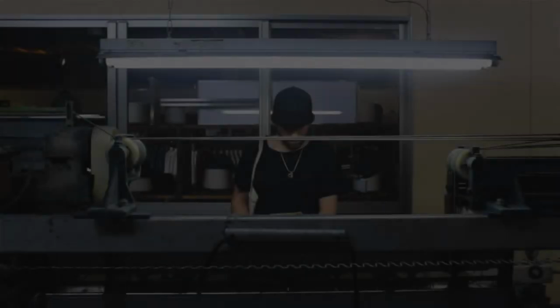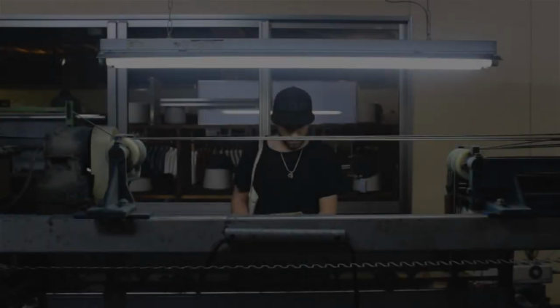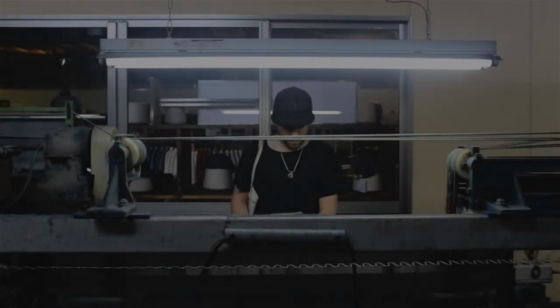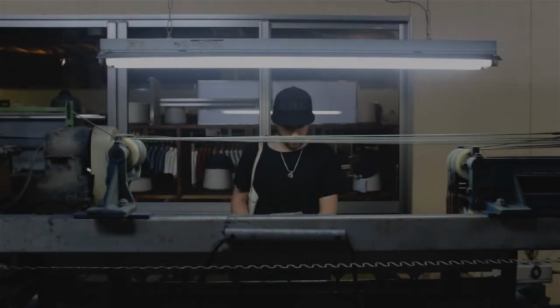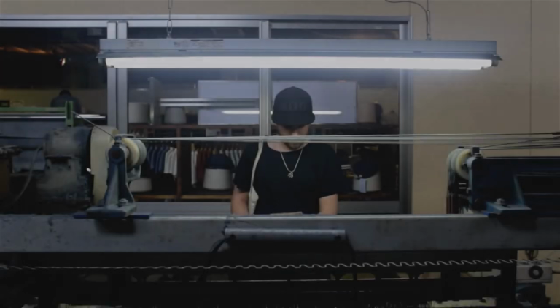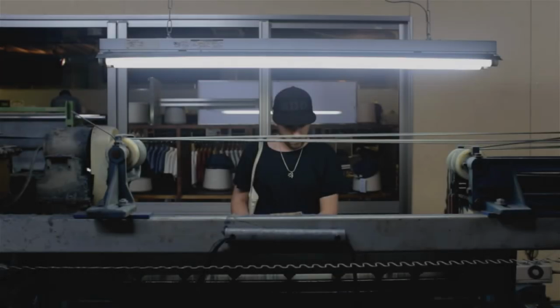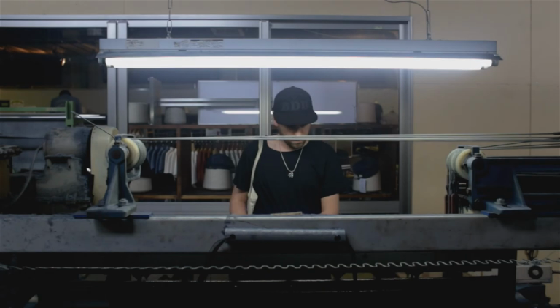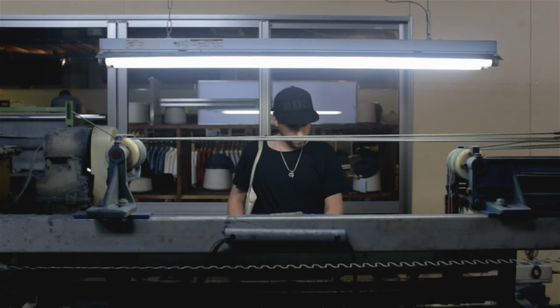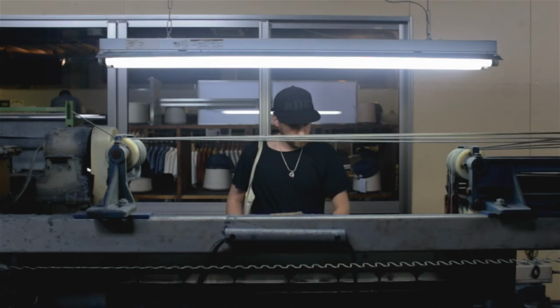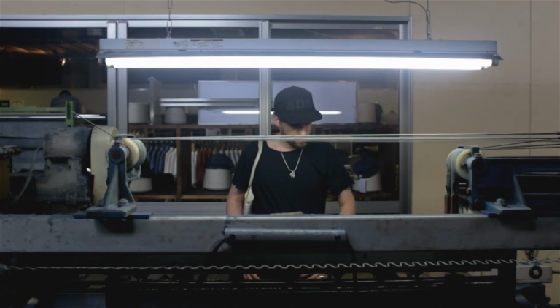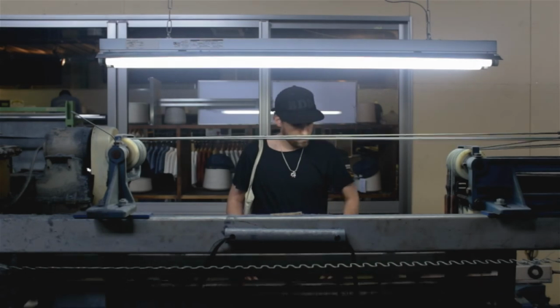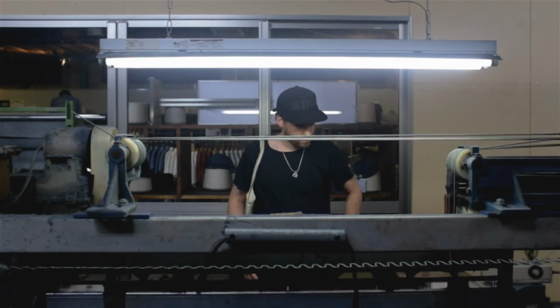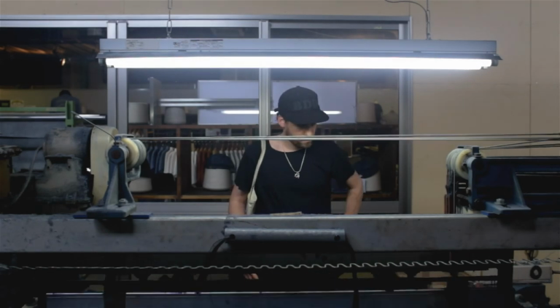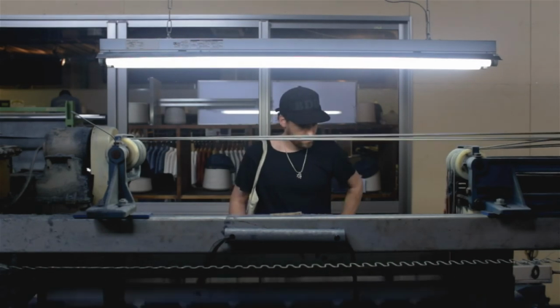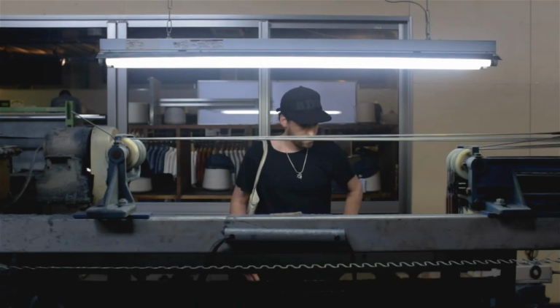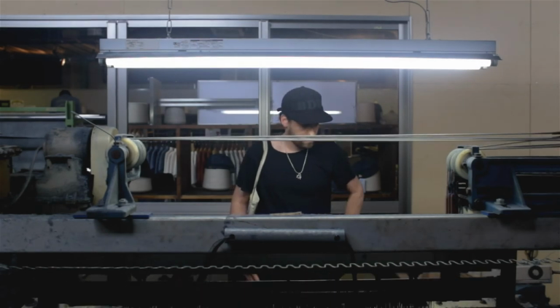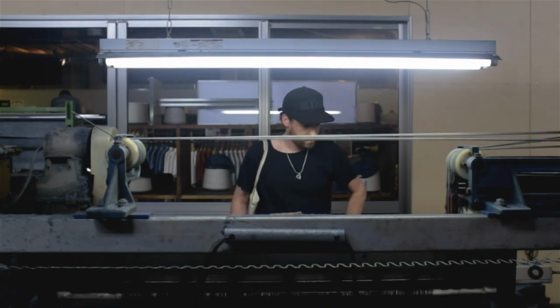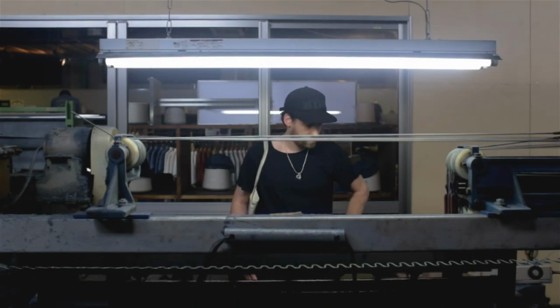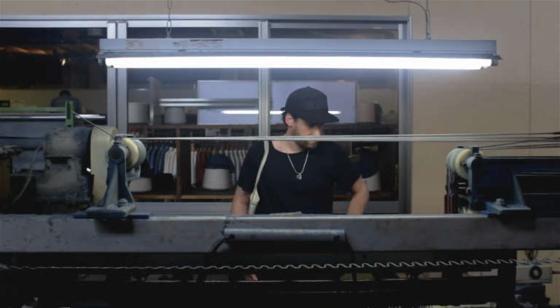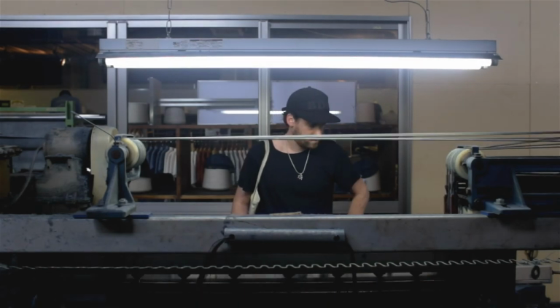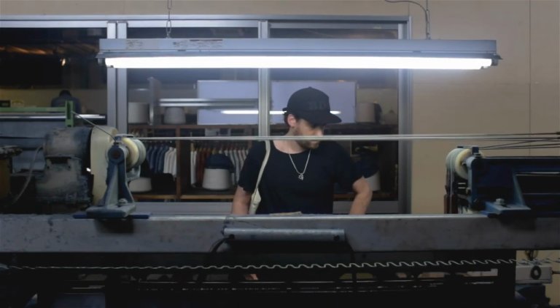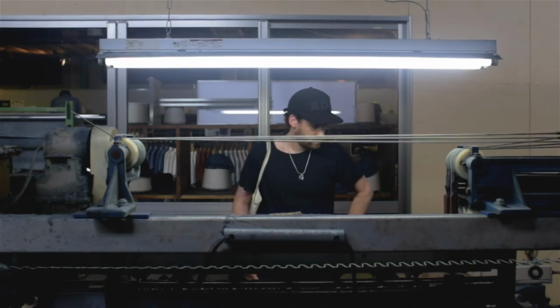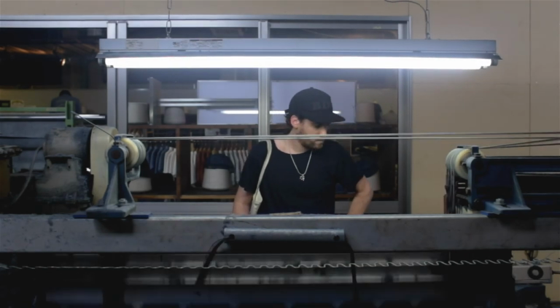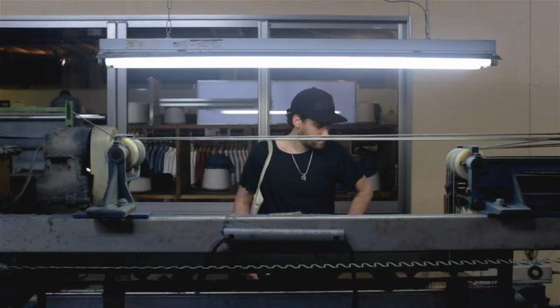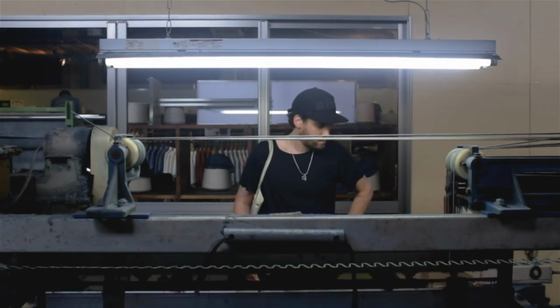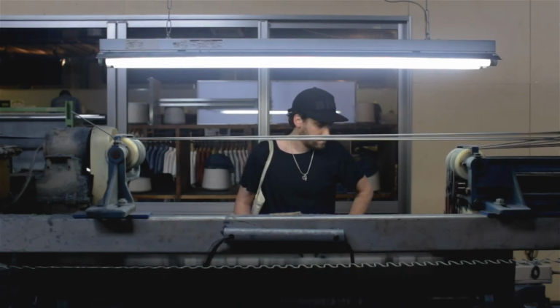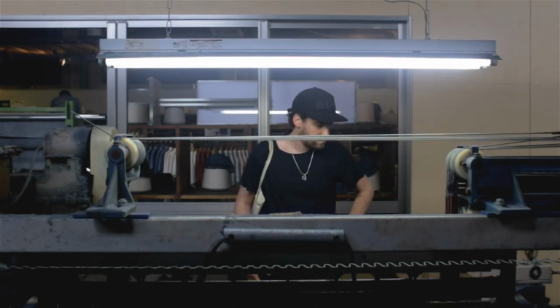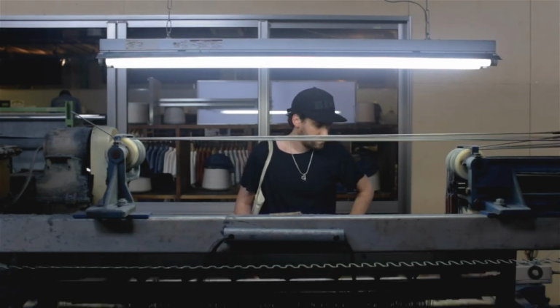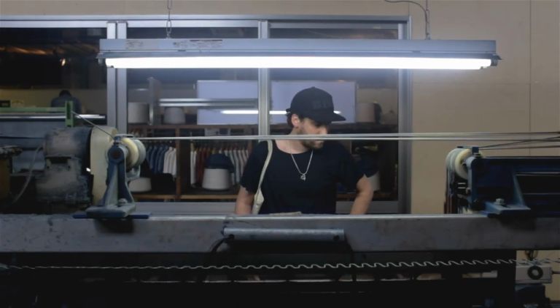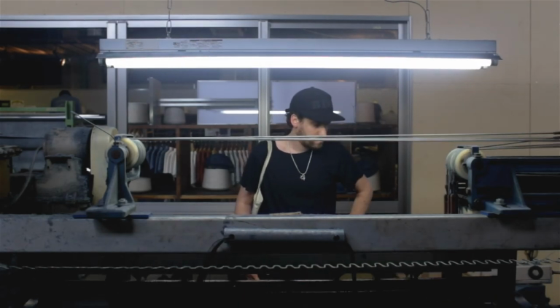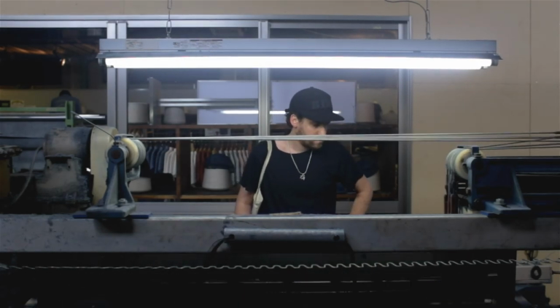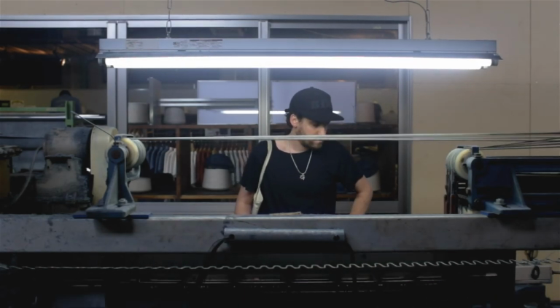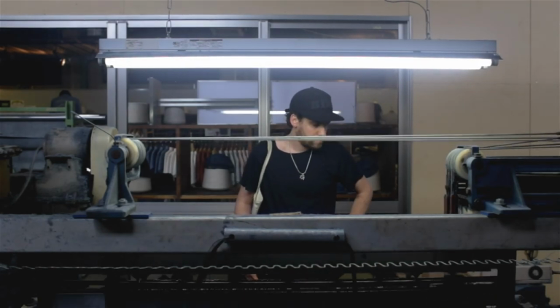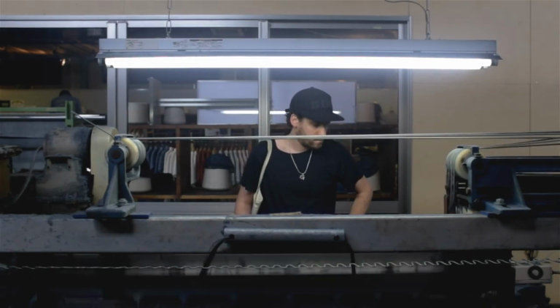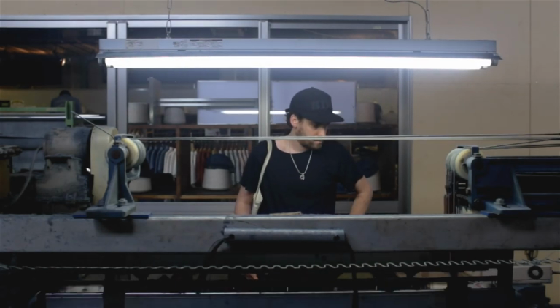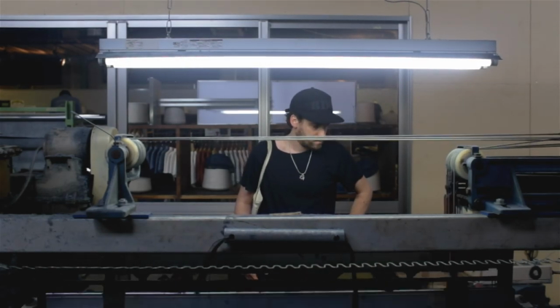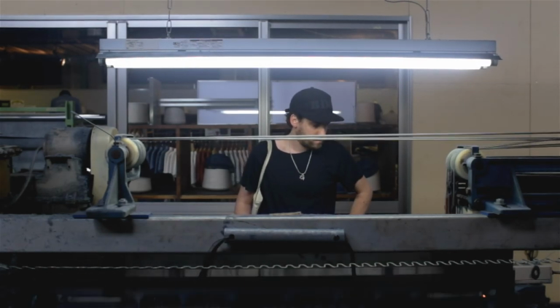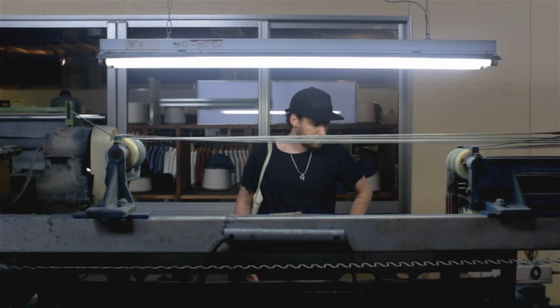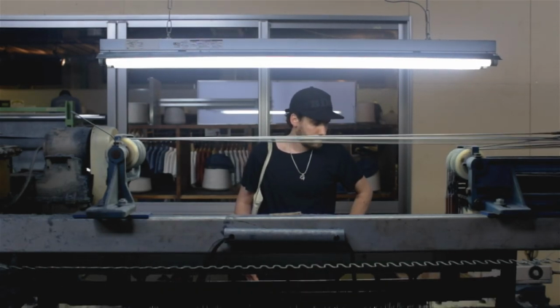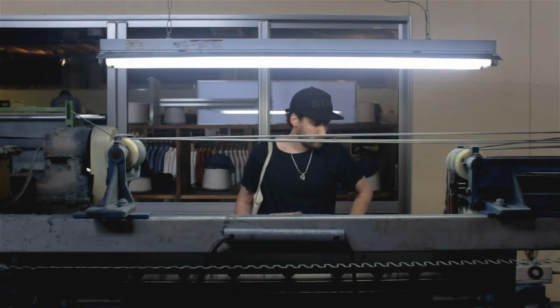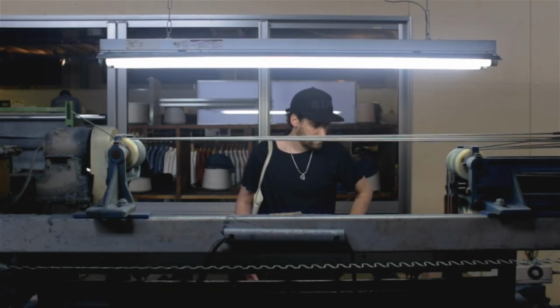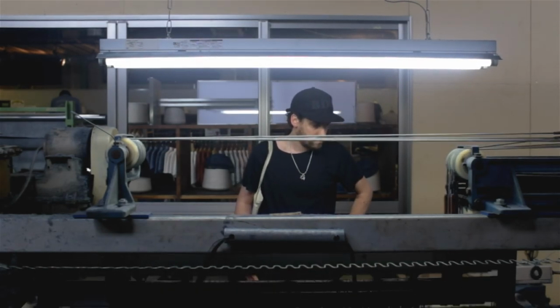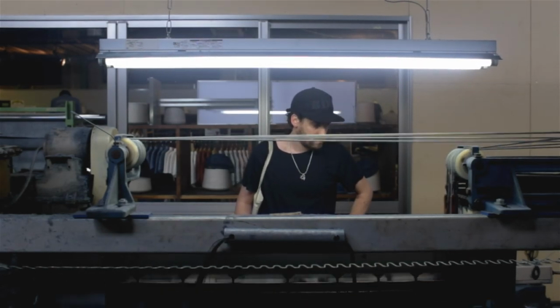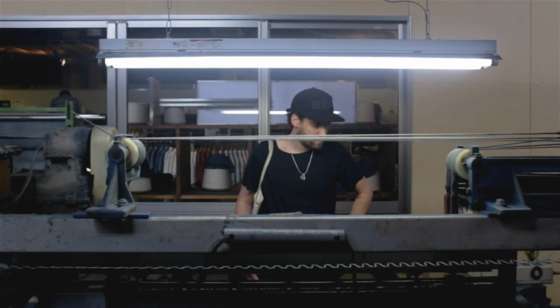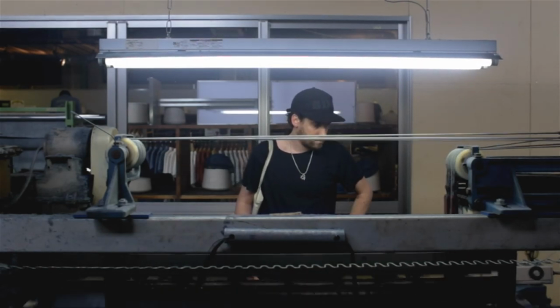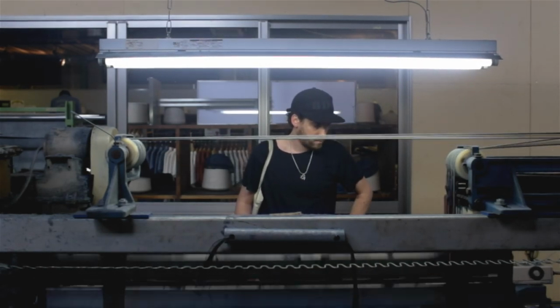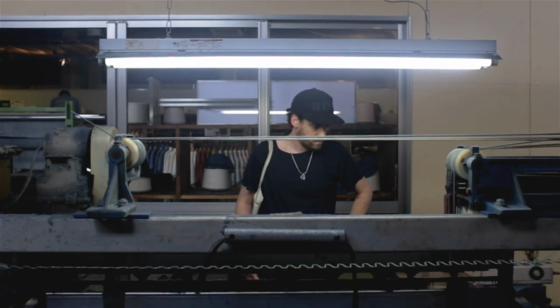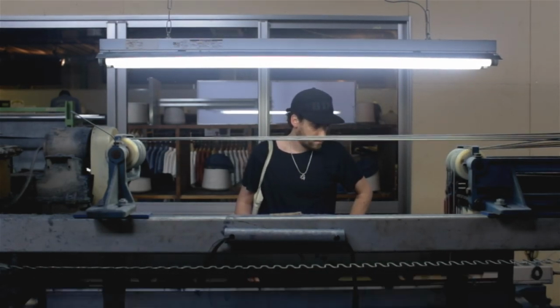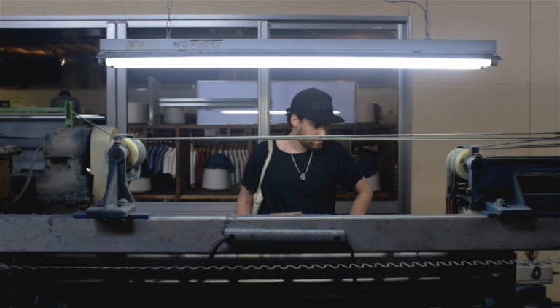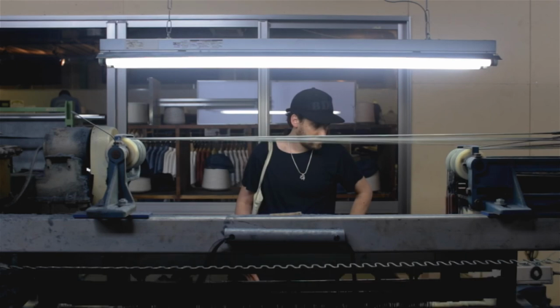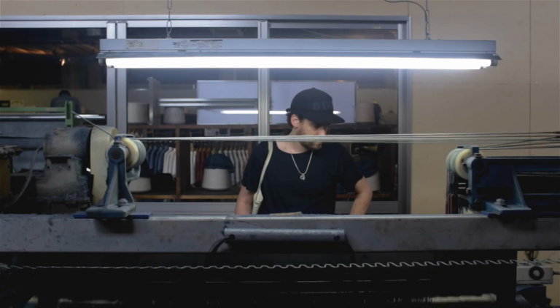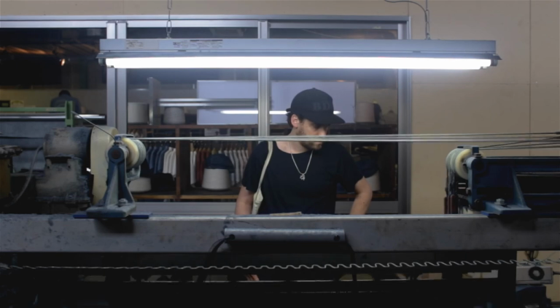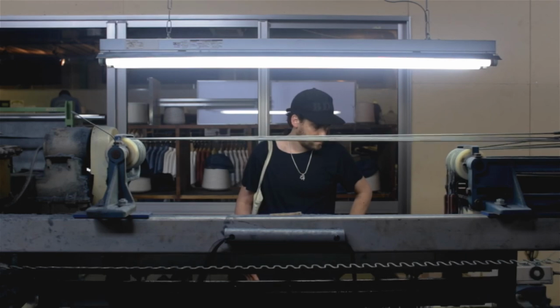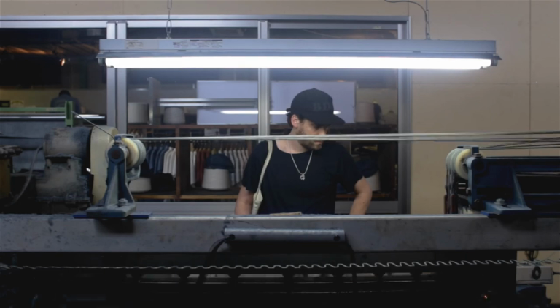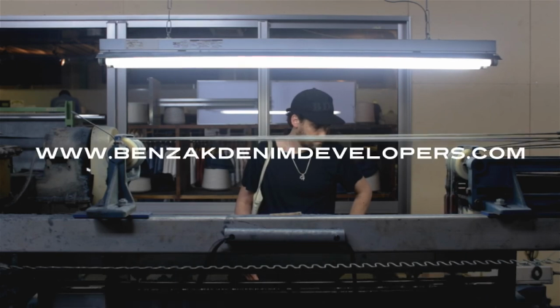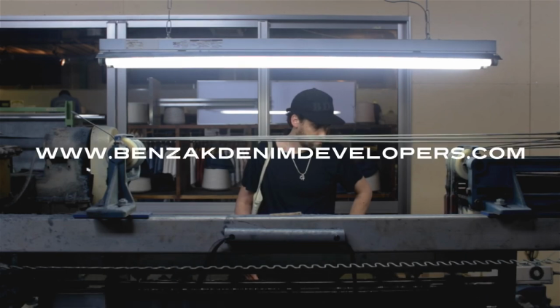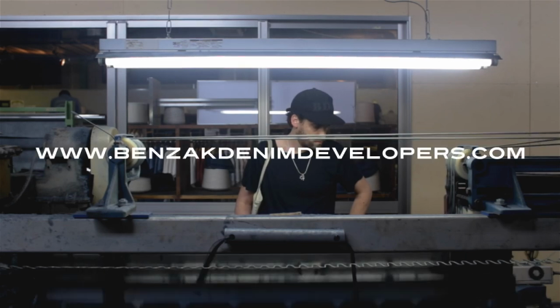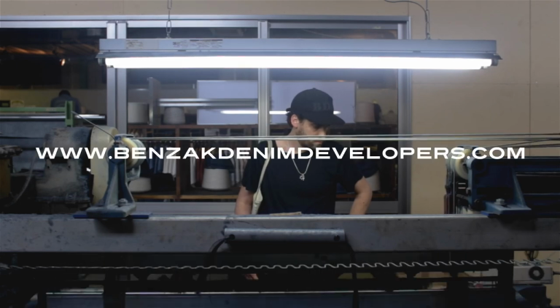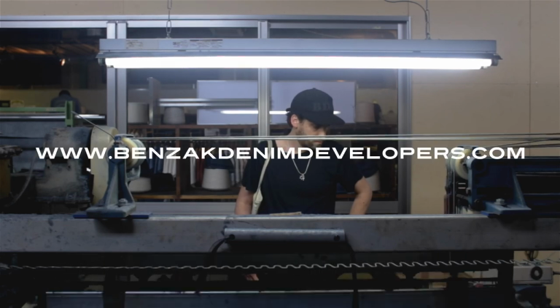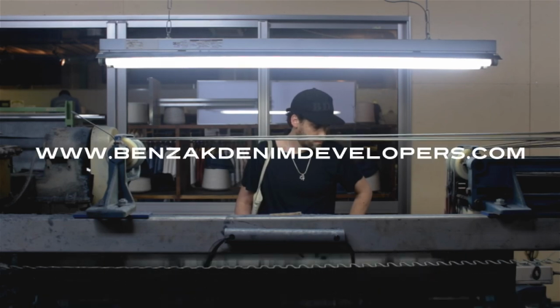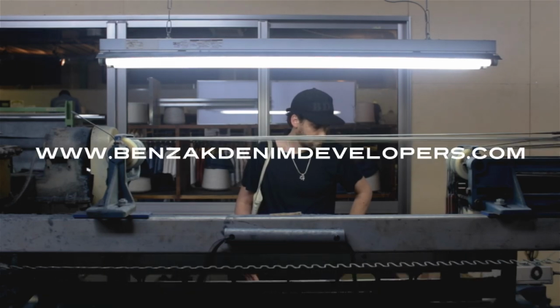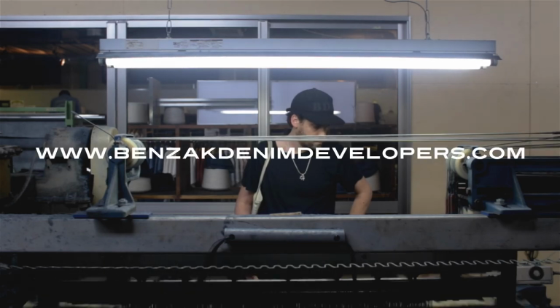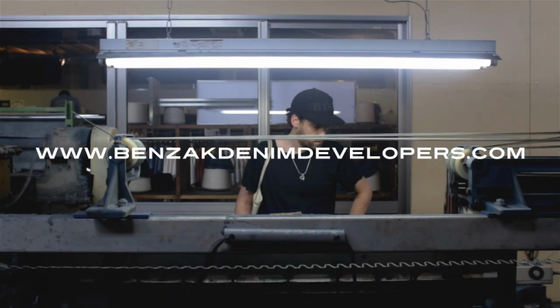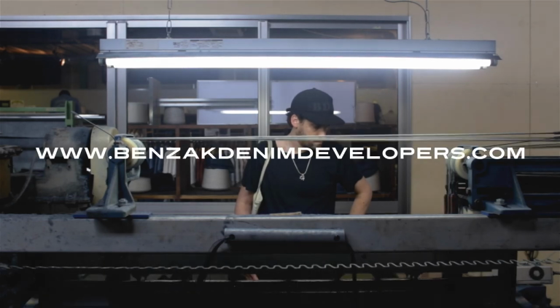So these were the 10 most important details of a pair of BDD jeans. Thanks for watching. For more info go to the BDD website.